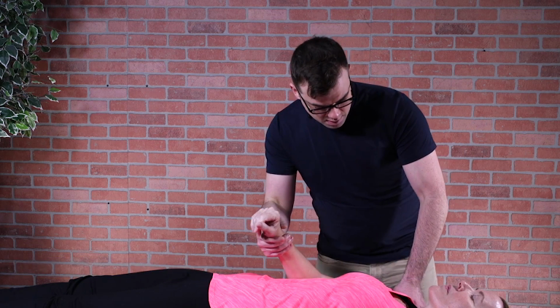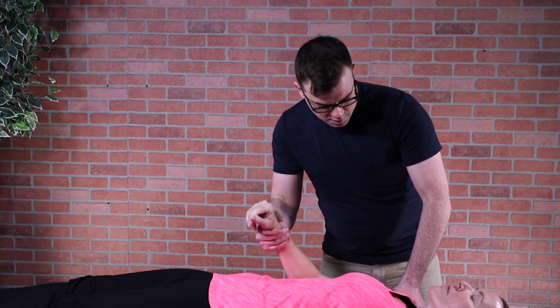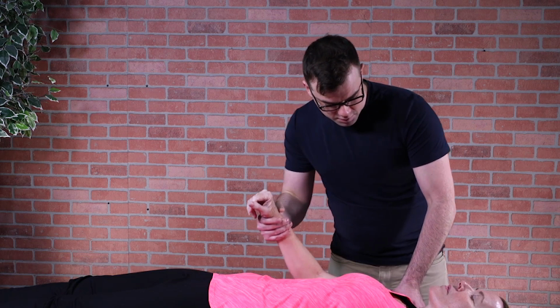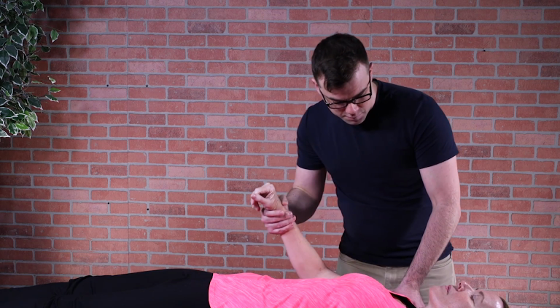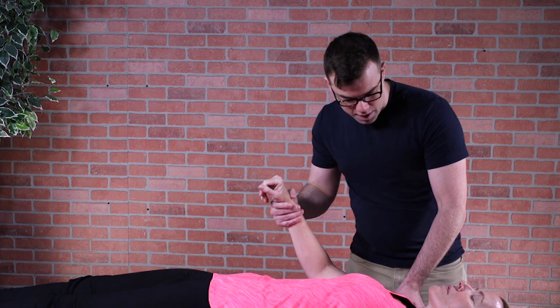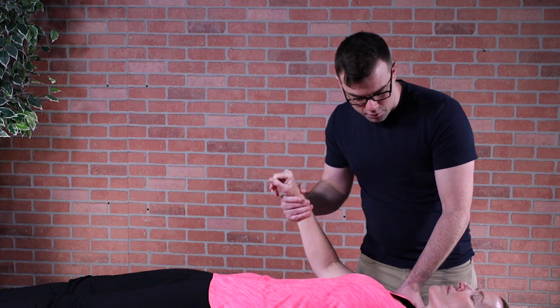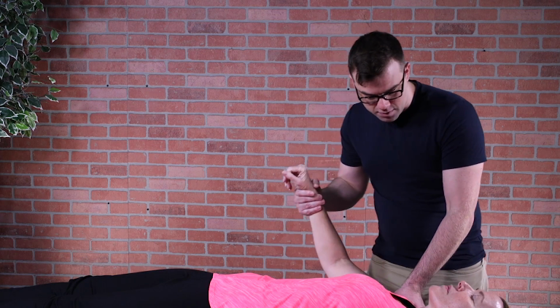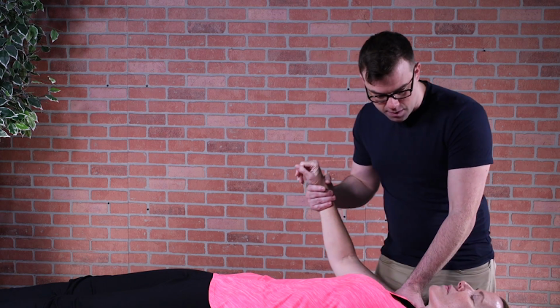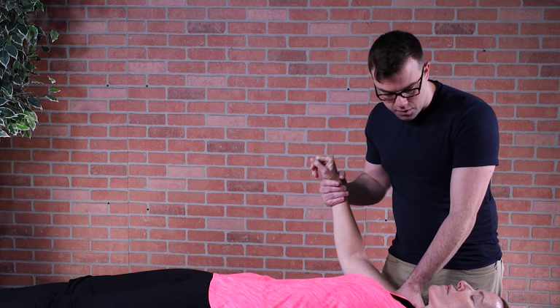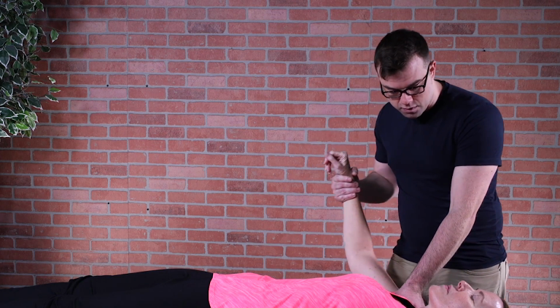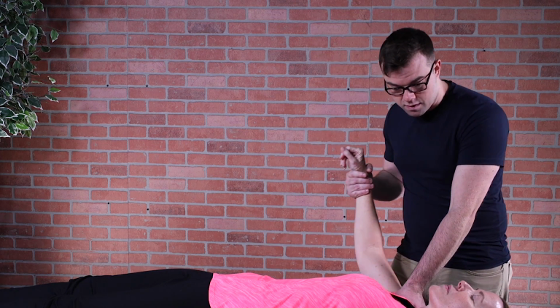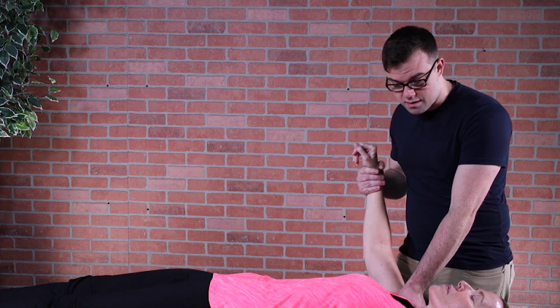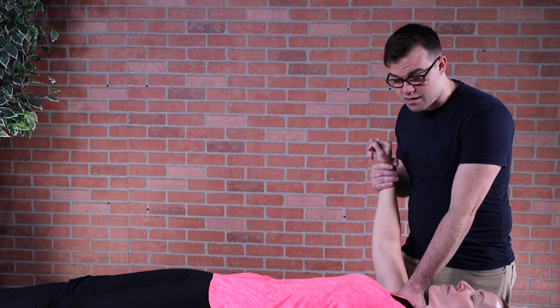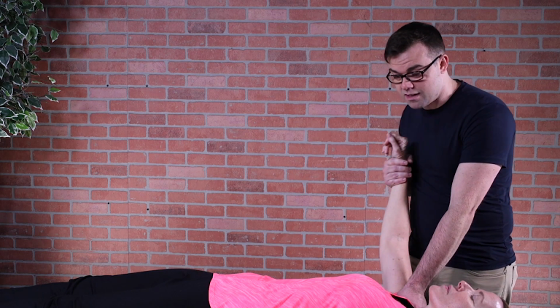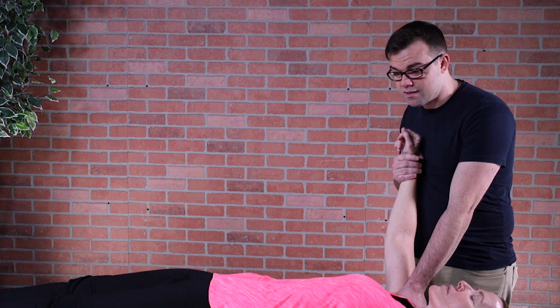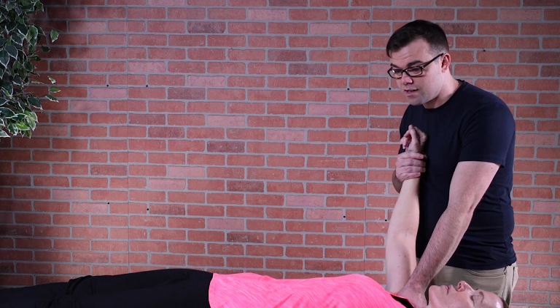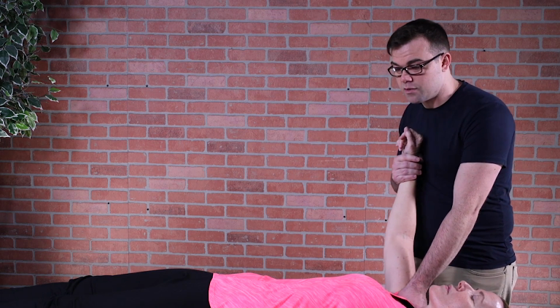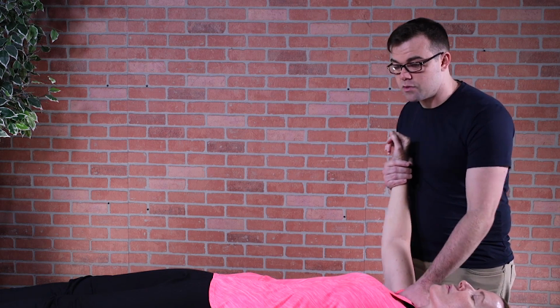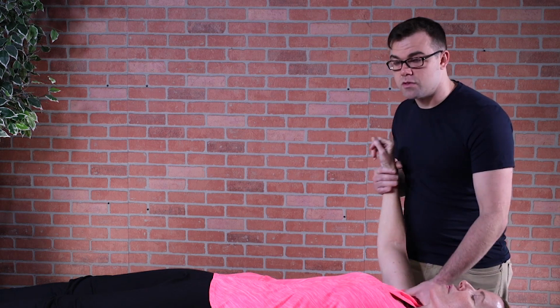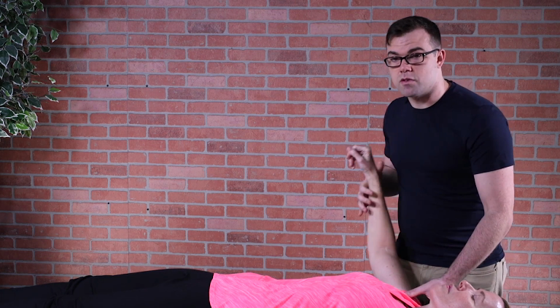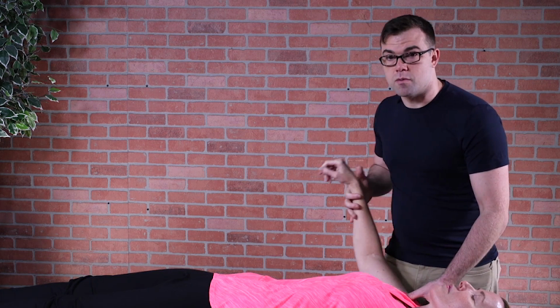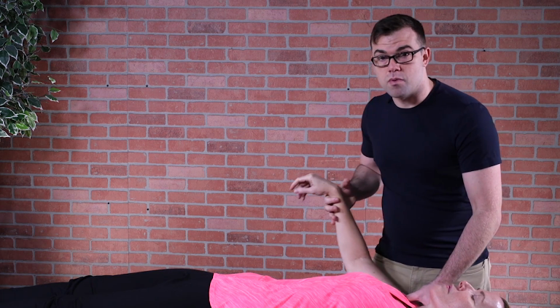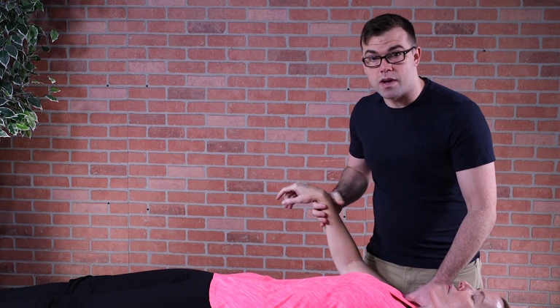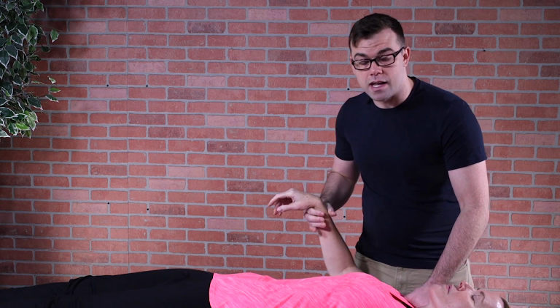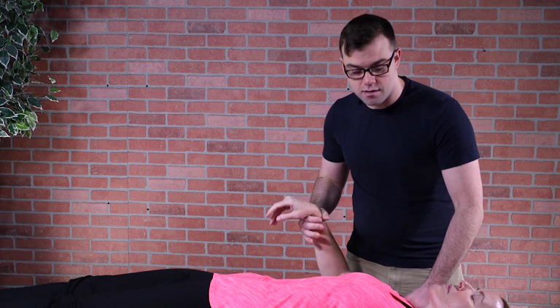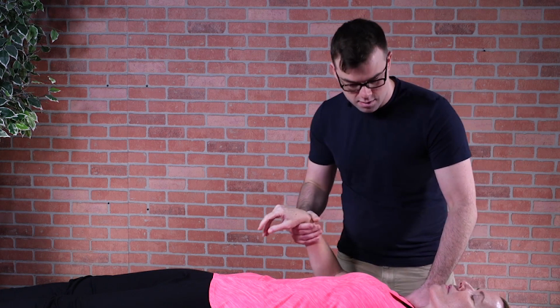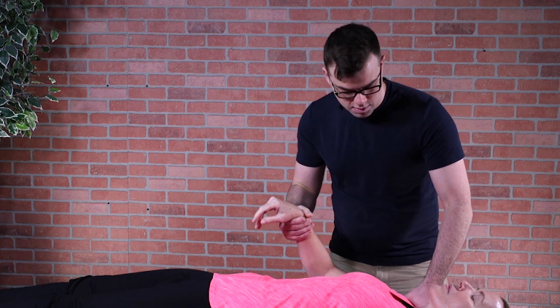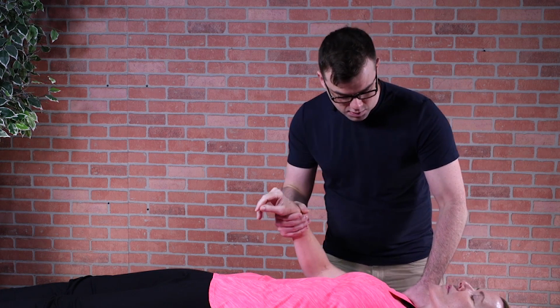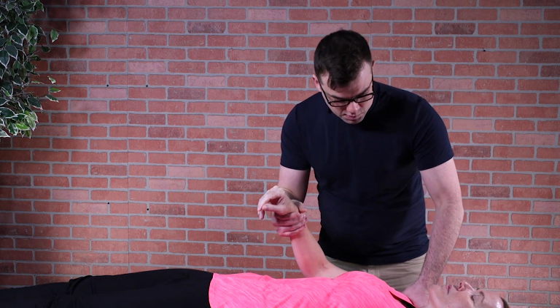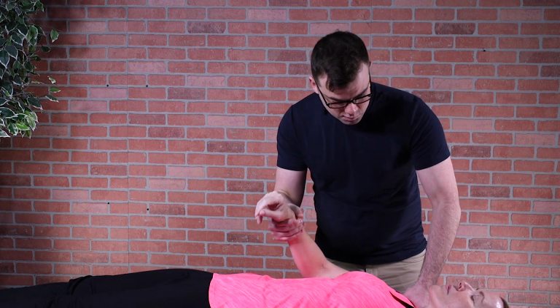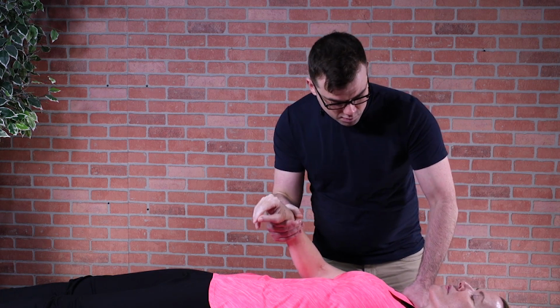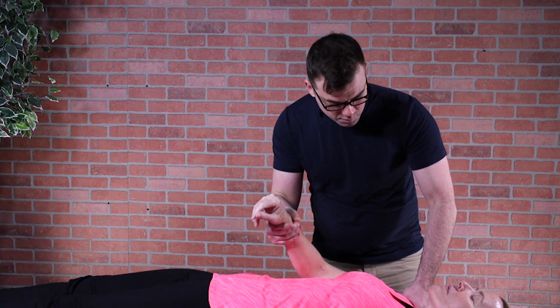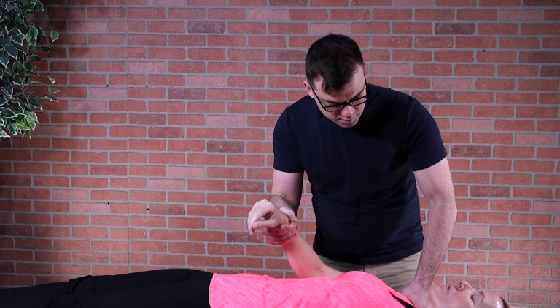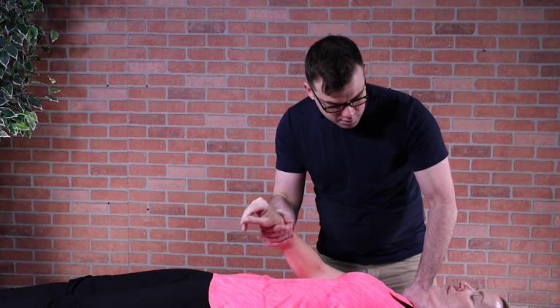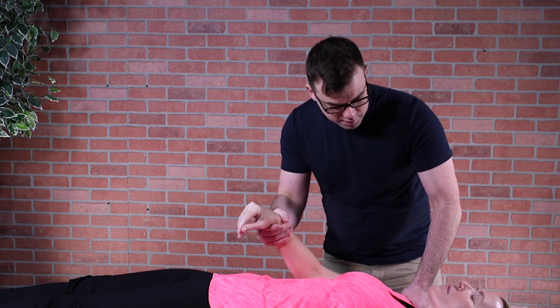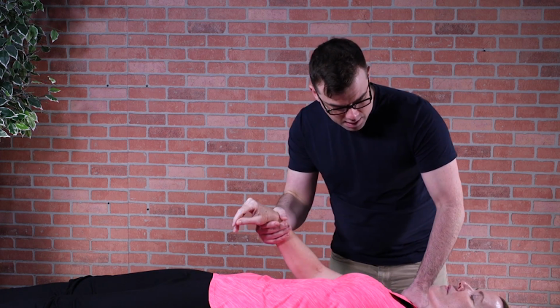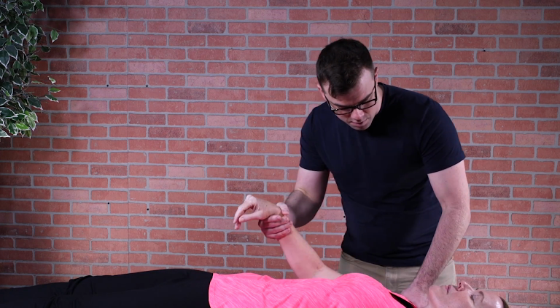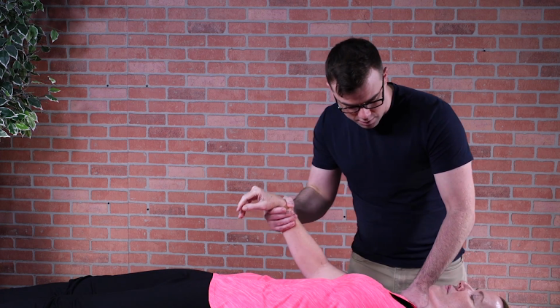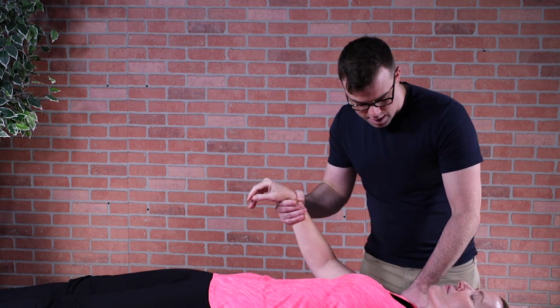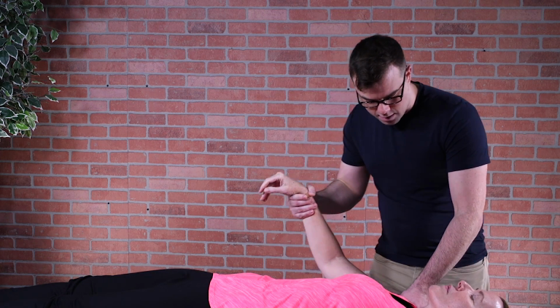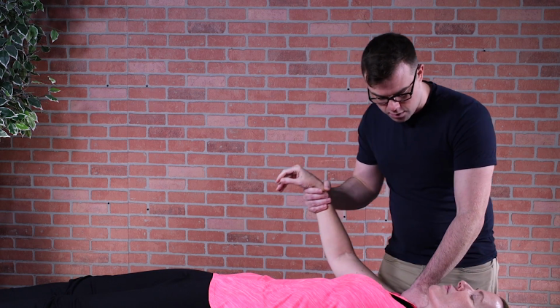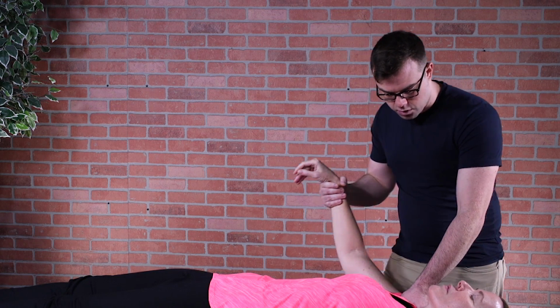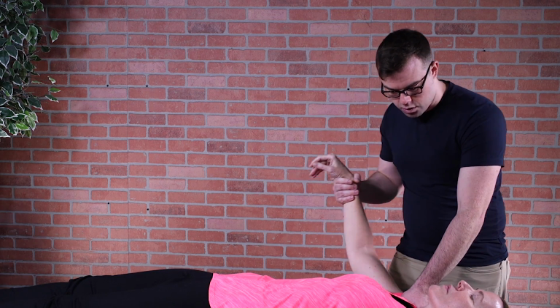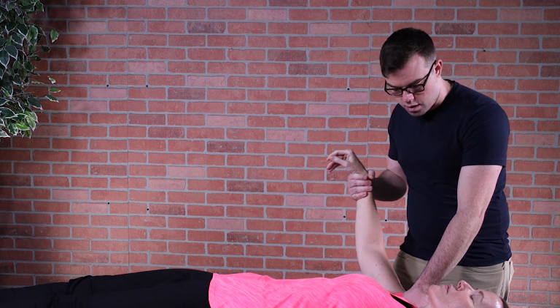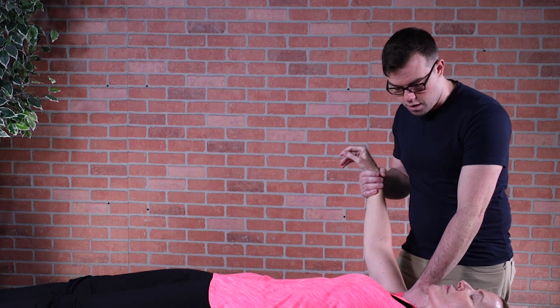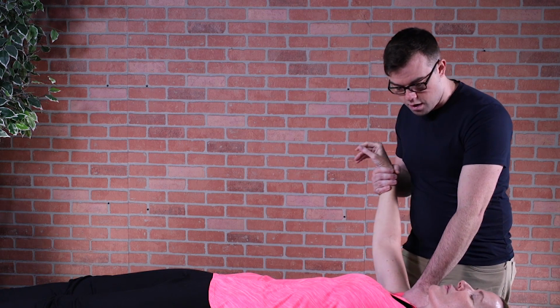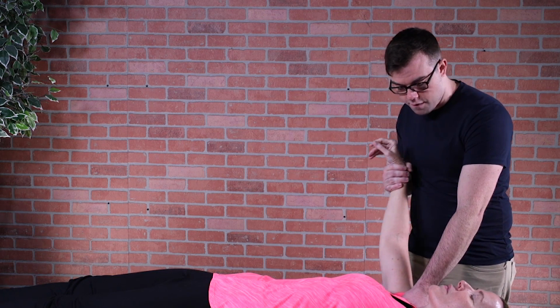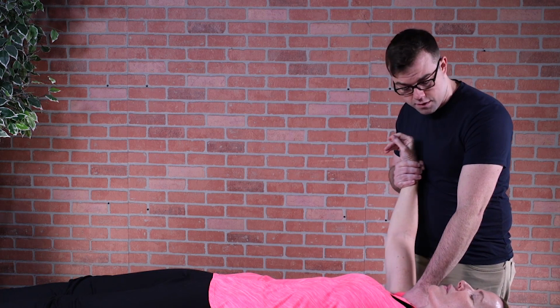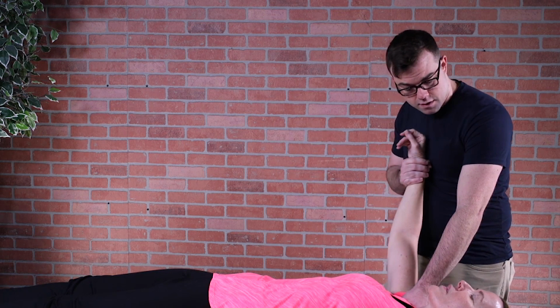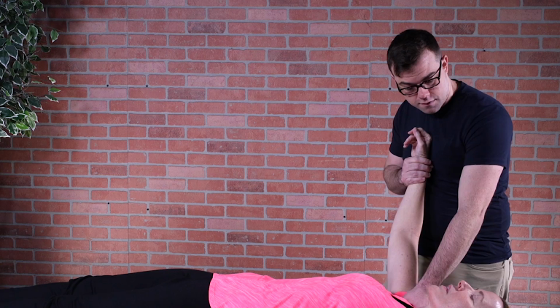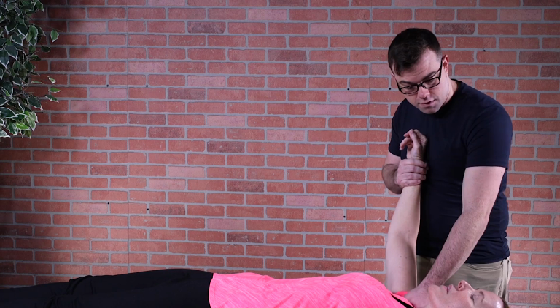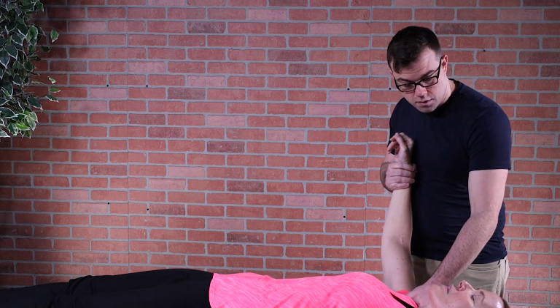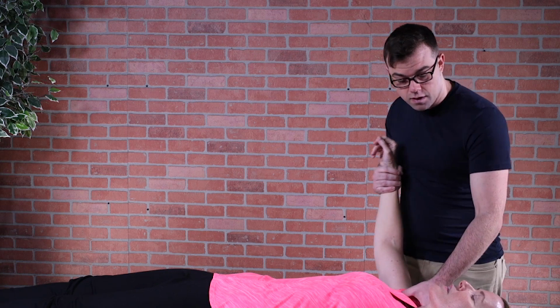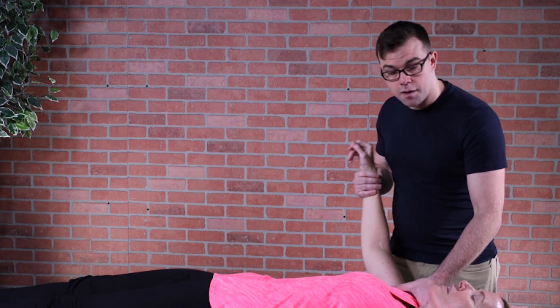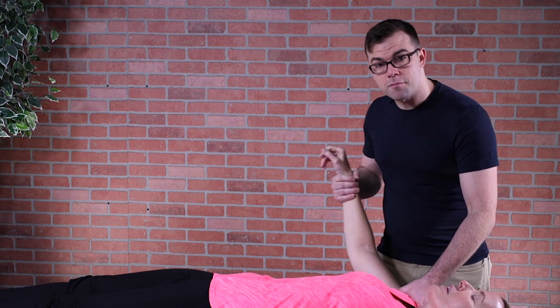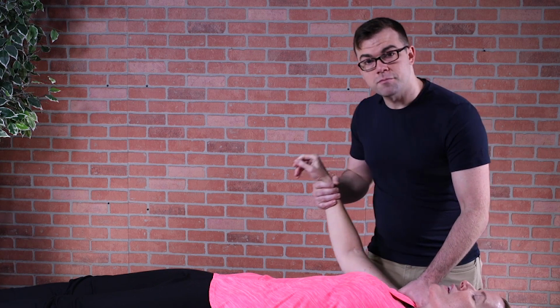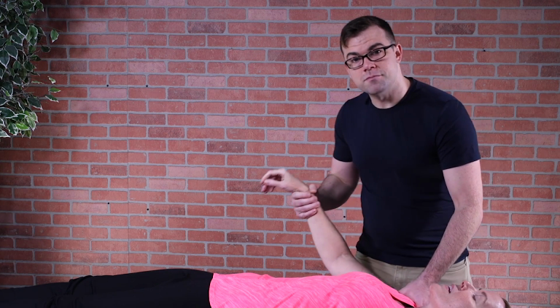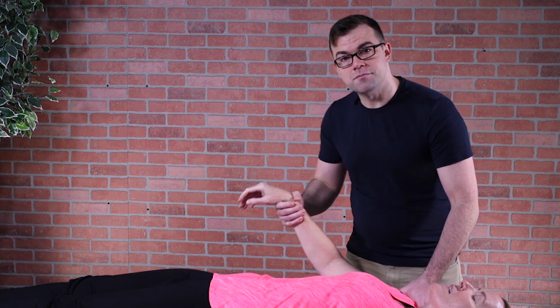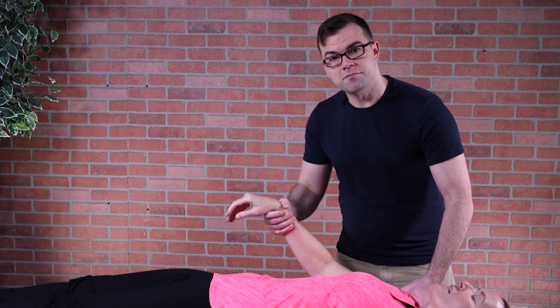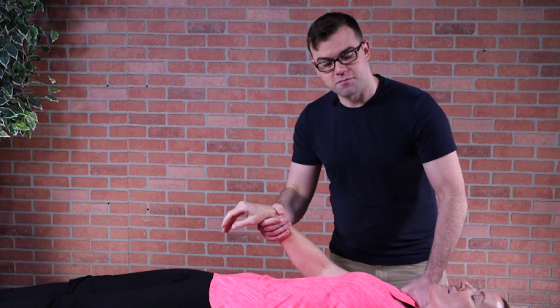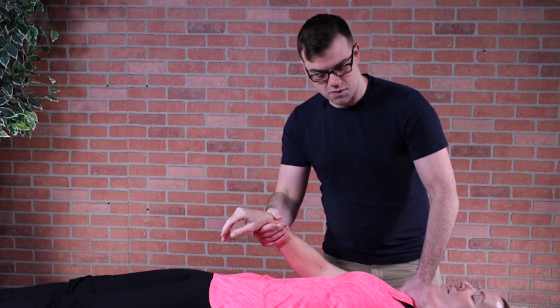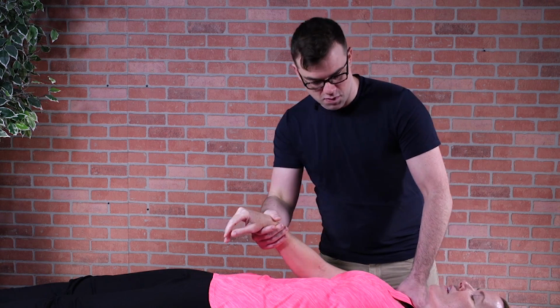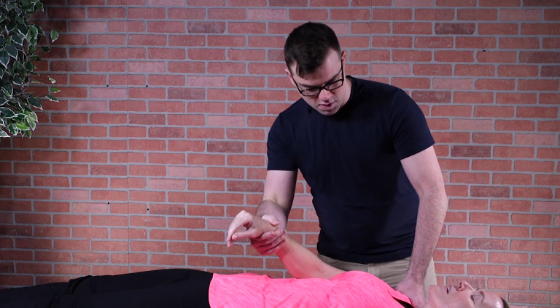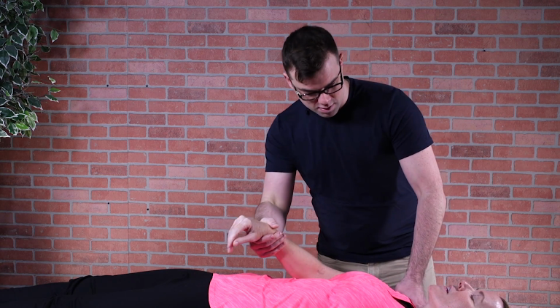I'm shutting off these pain receptors and increasing her range of motion. These pain receptors are sending signals to the brain, so I'm just allowing that to shut off. Does this feel okay? Yes. Good.